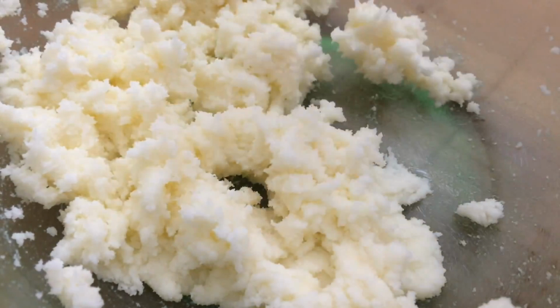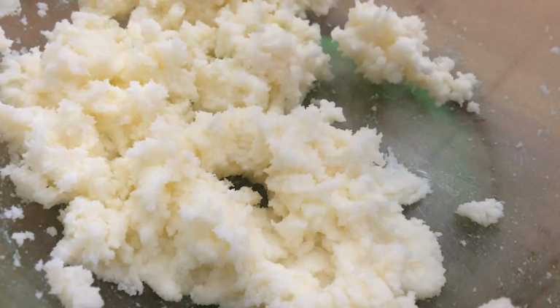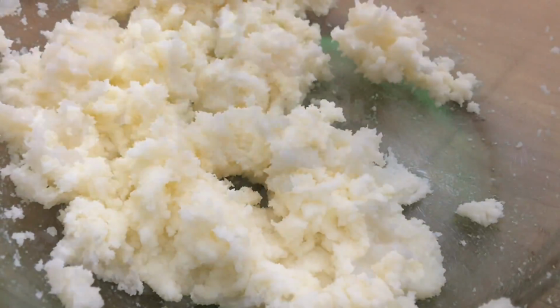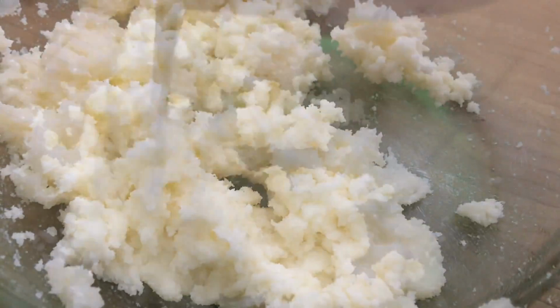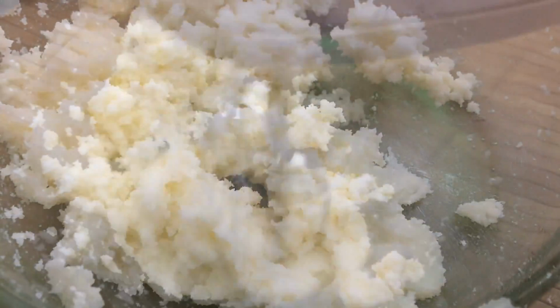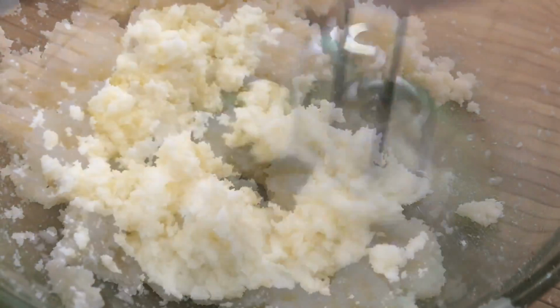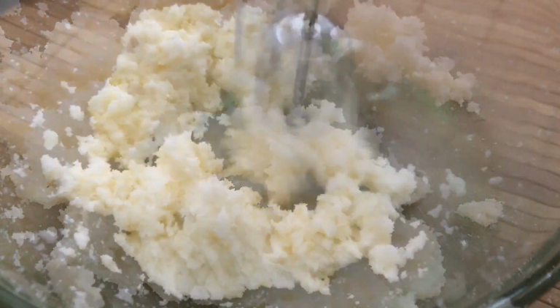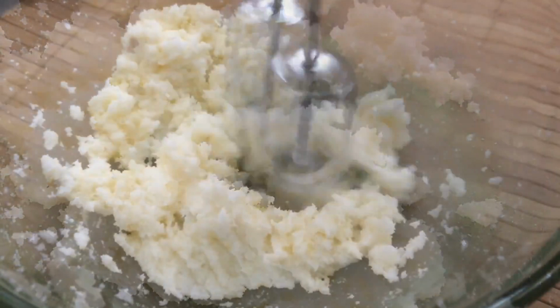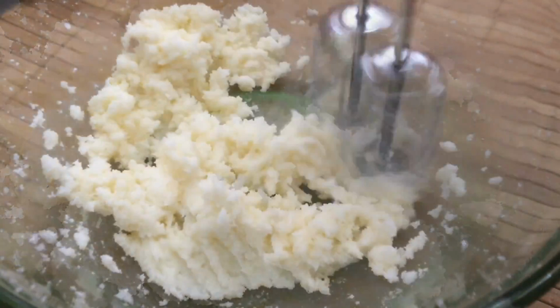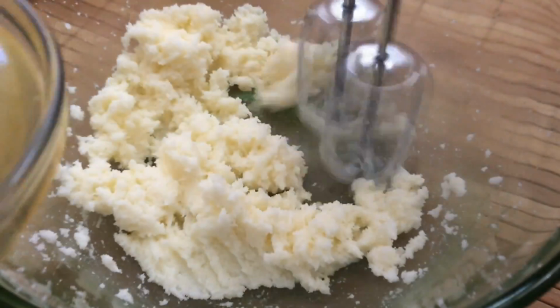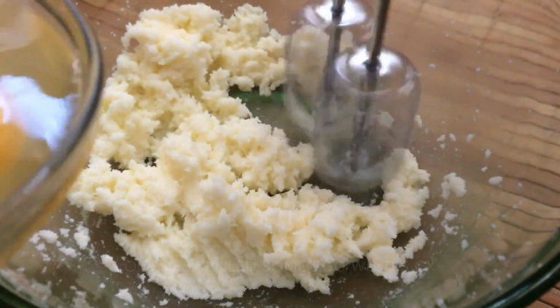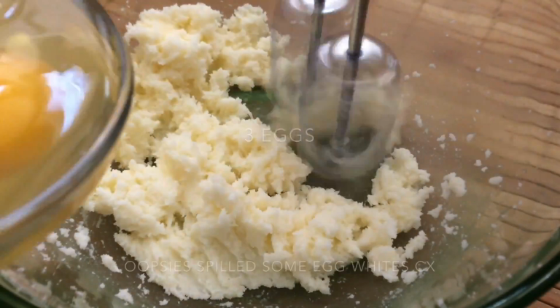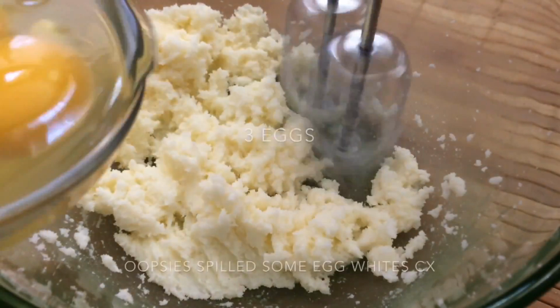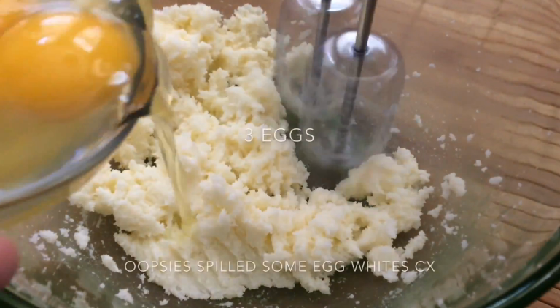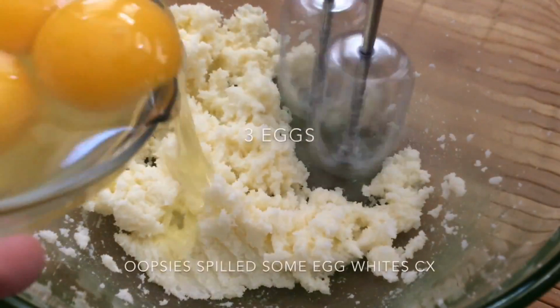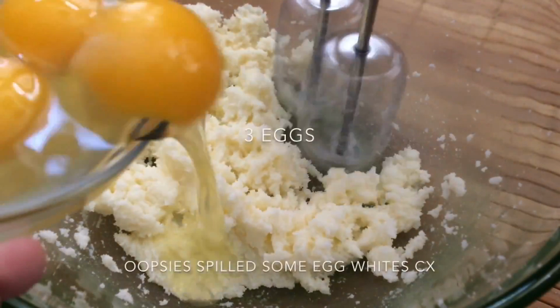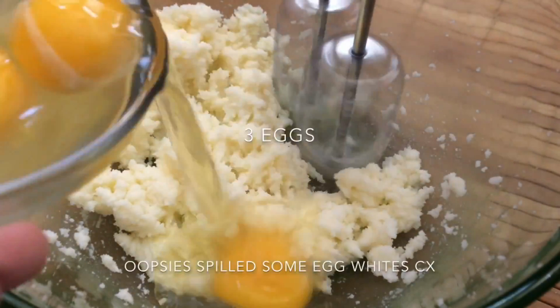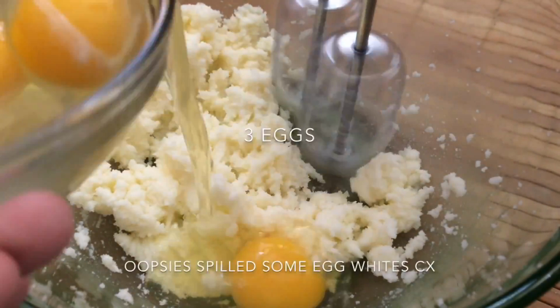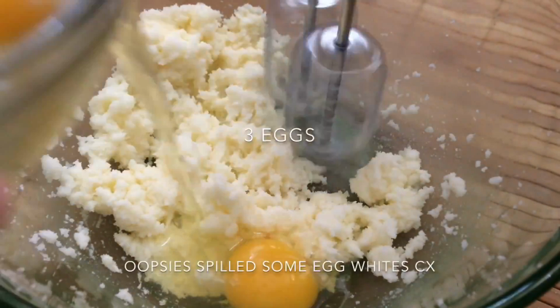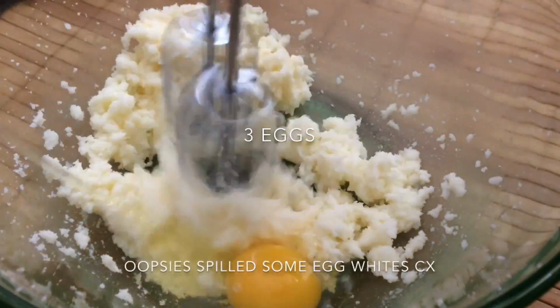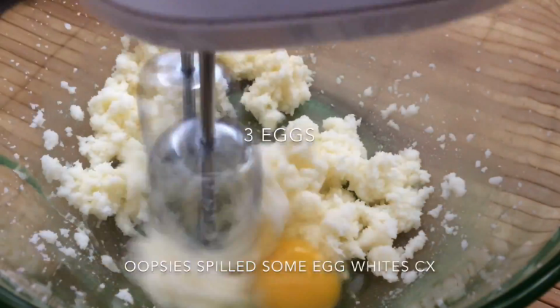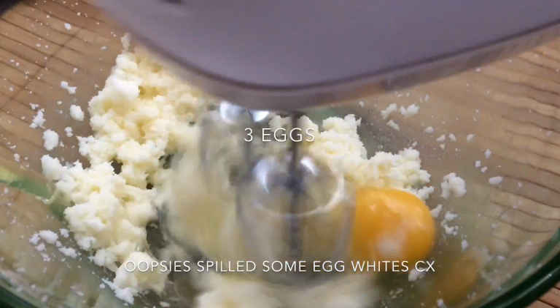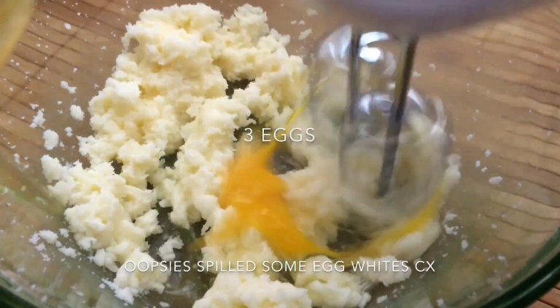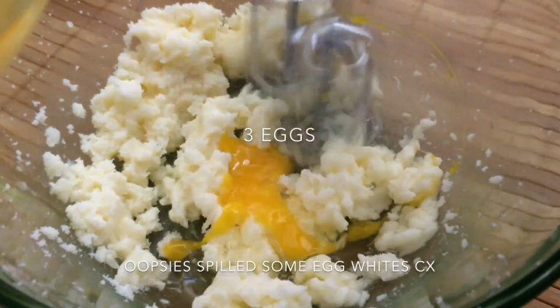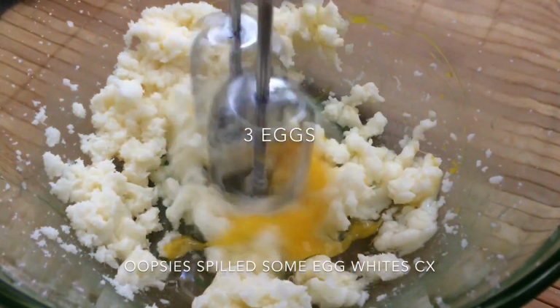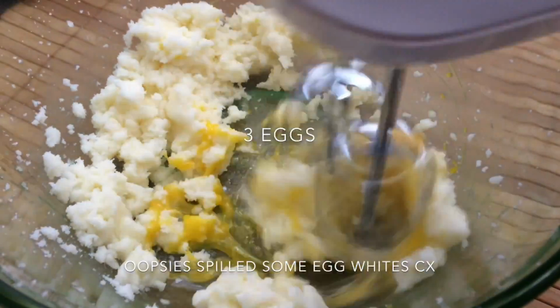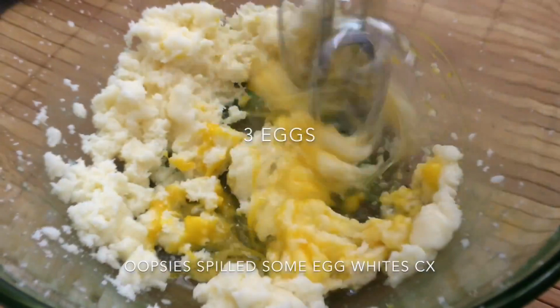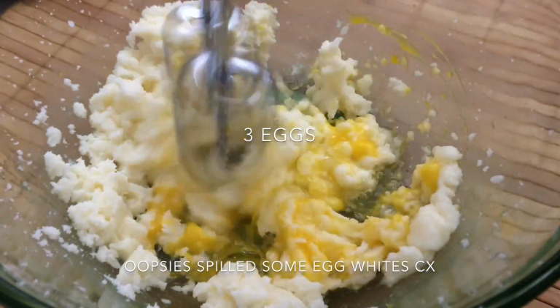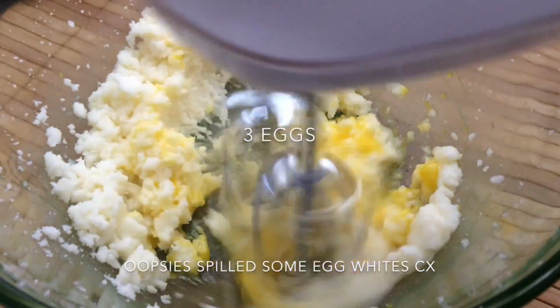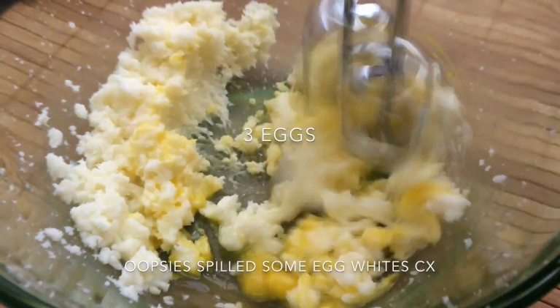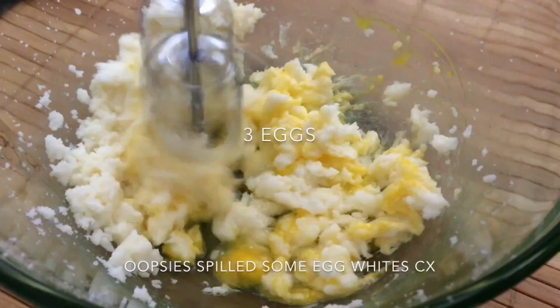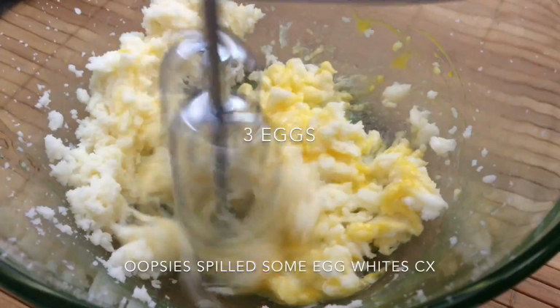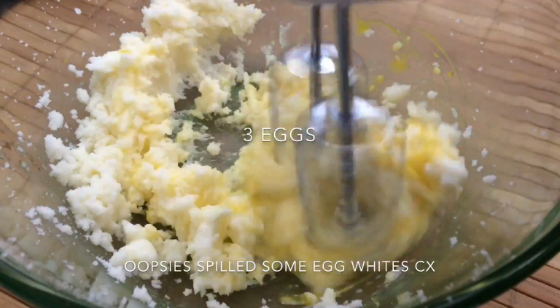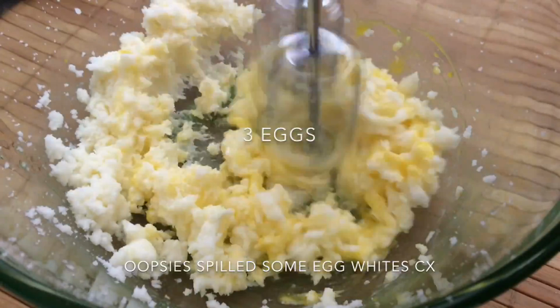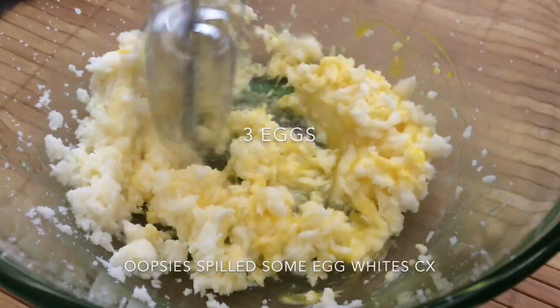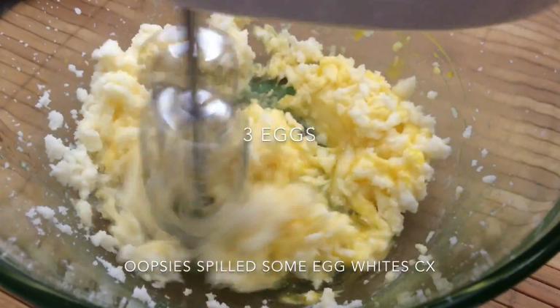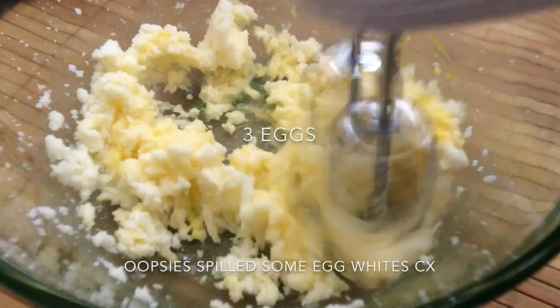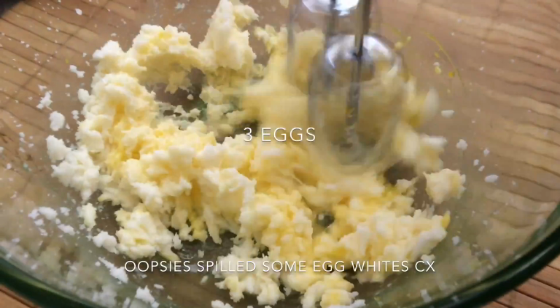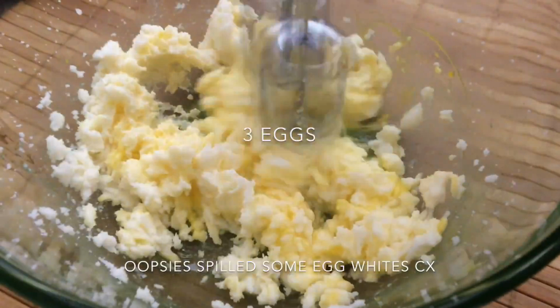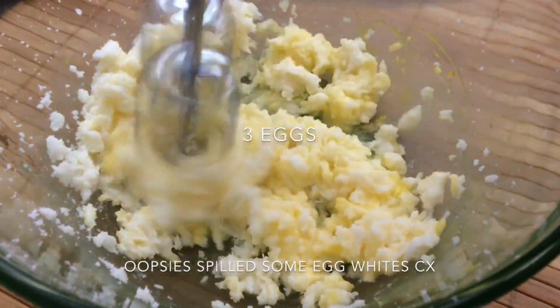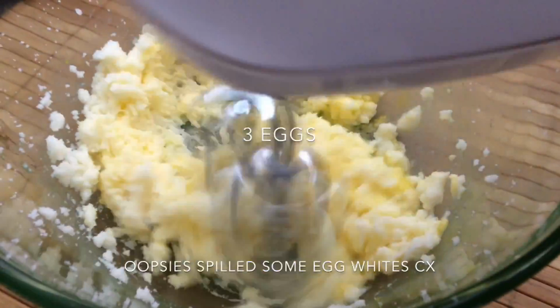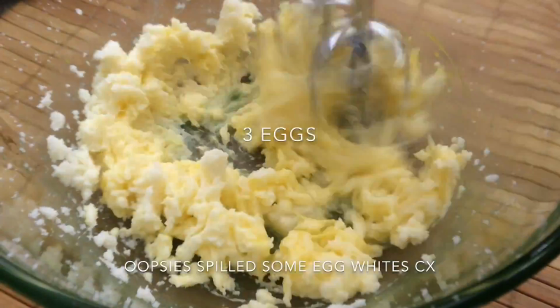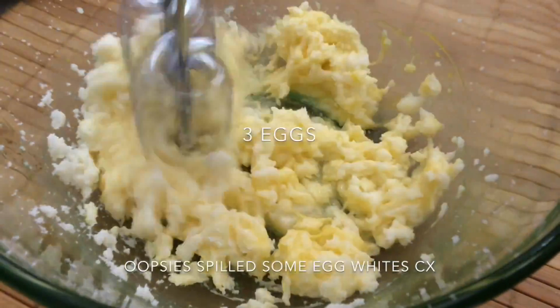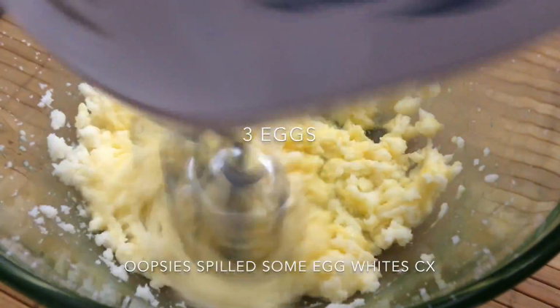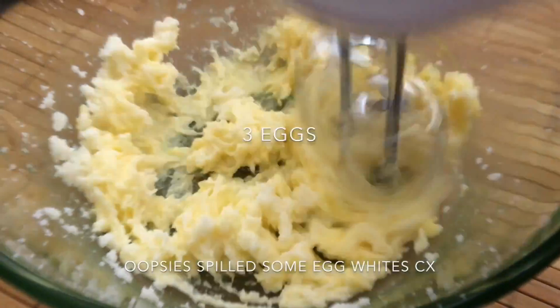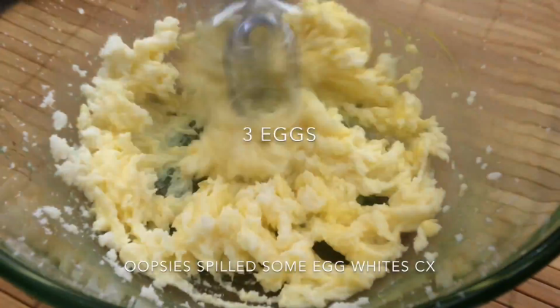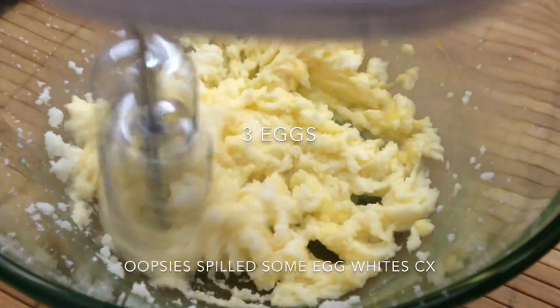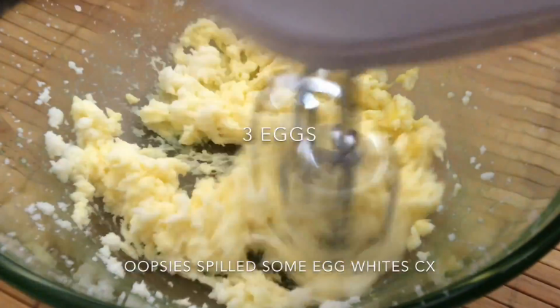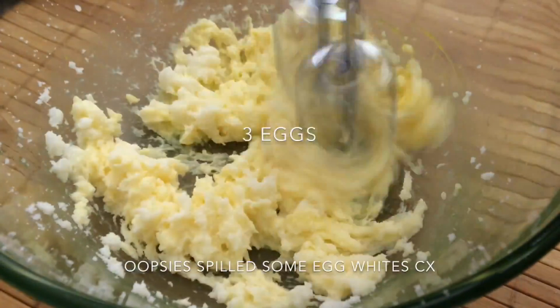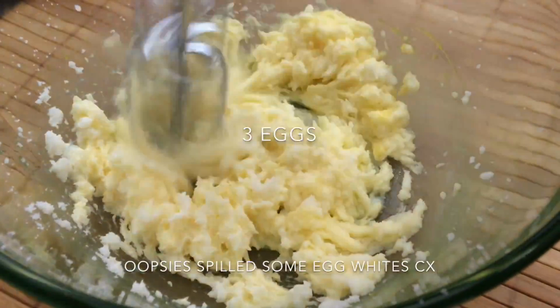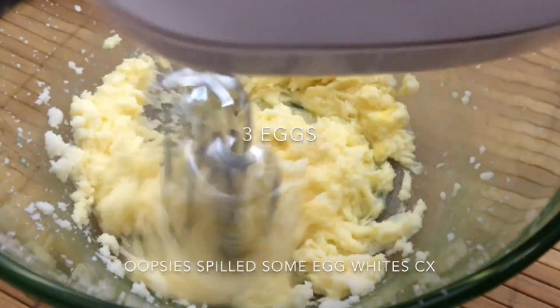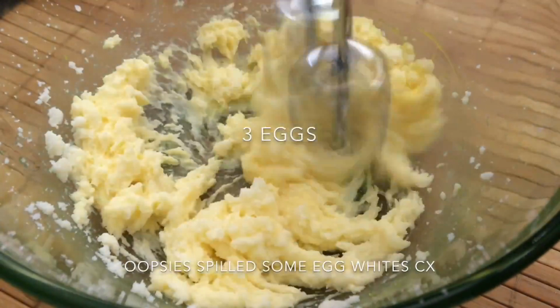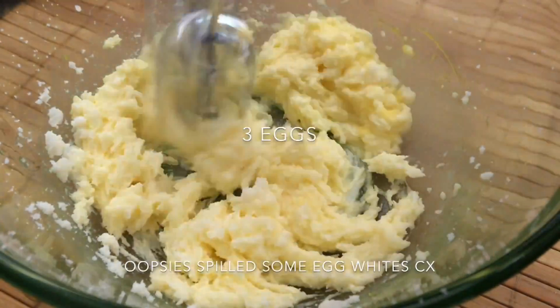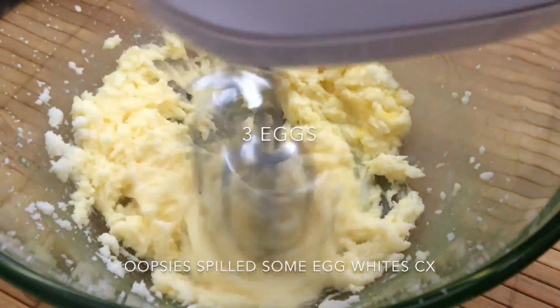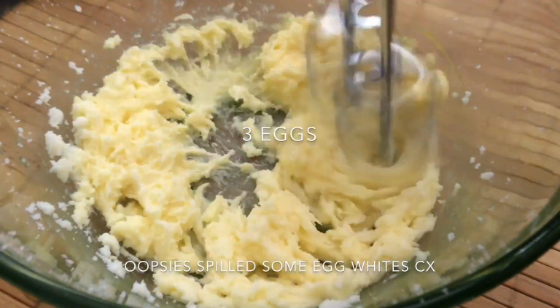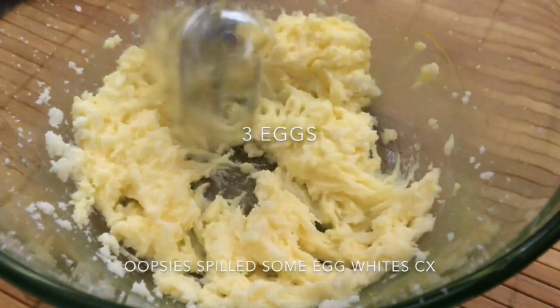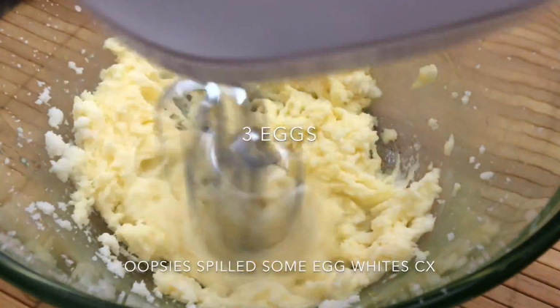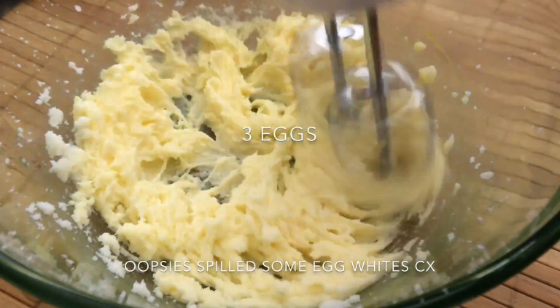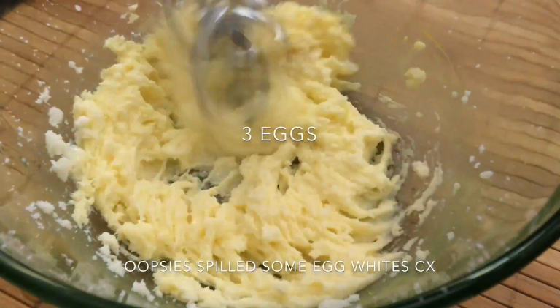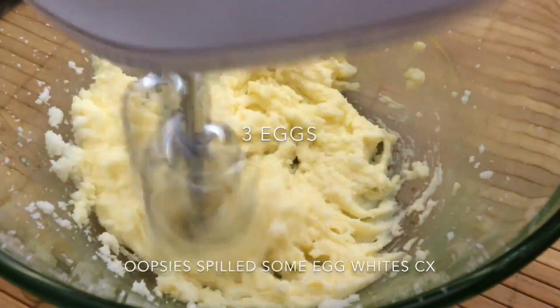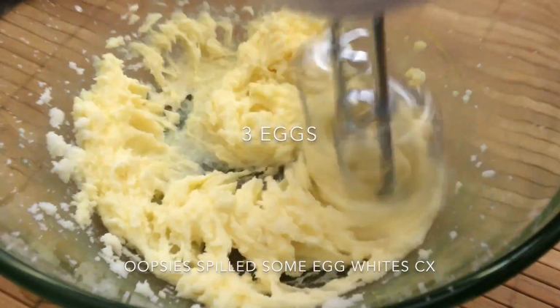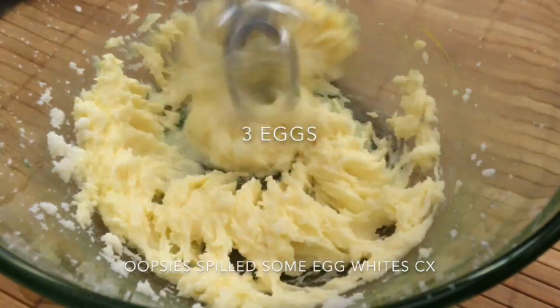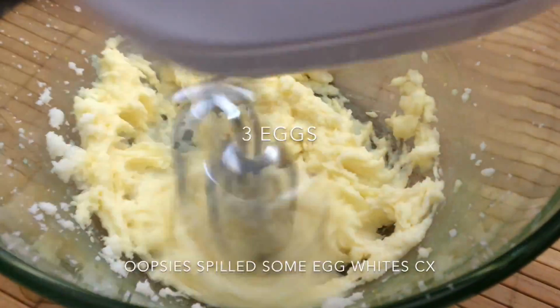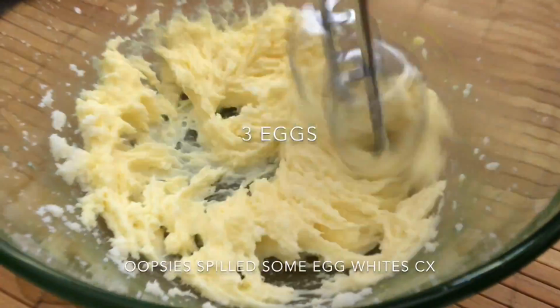Next, we're going to add three eggs and you want to add them one at a time. Make sure to mix completely before adding the next egg.